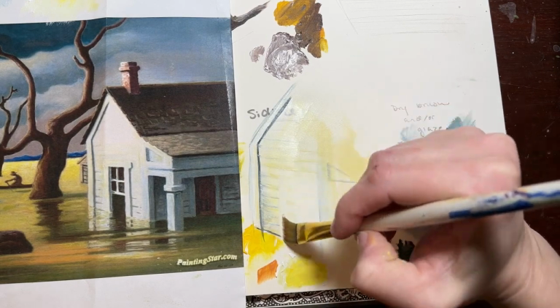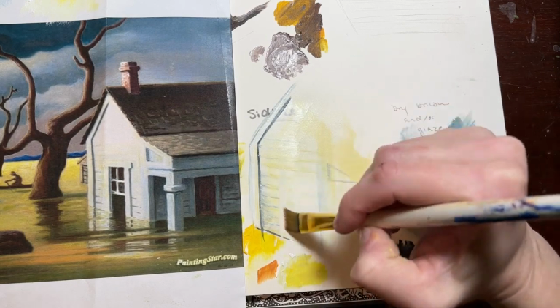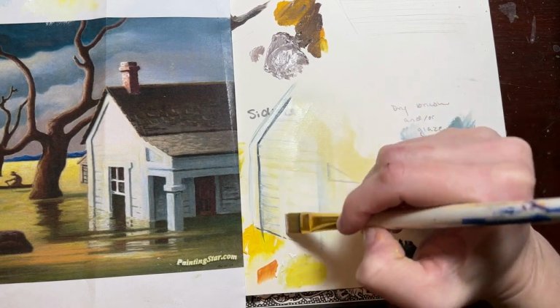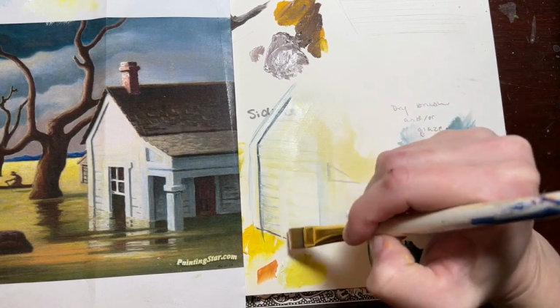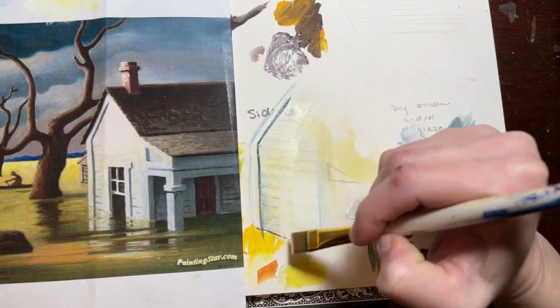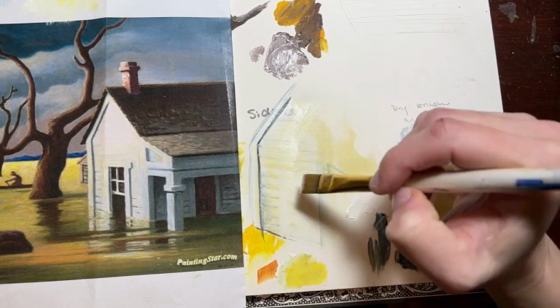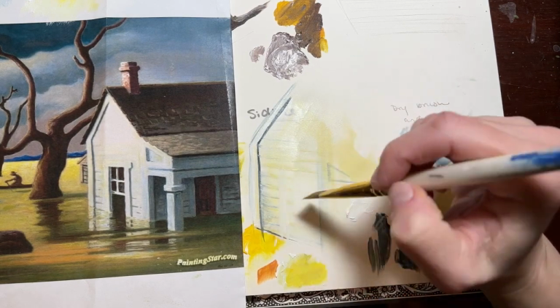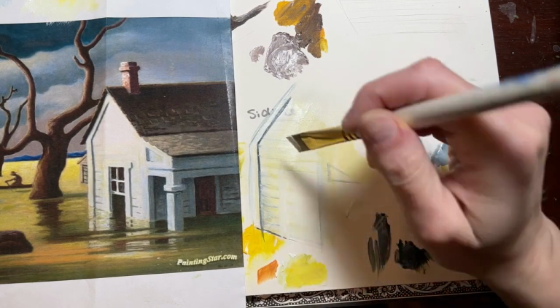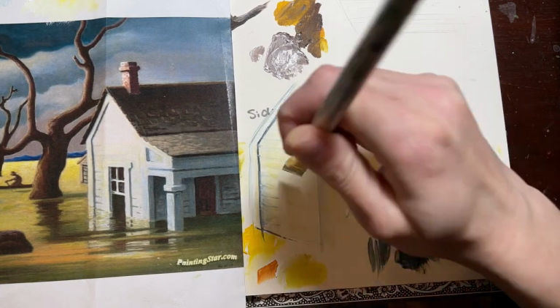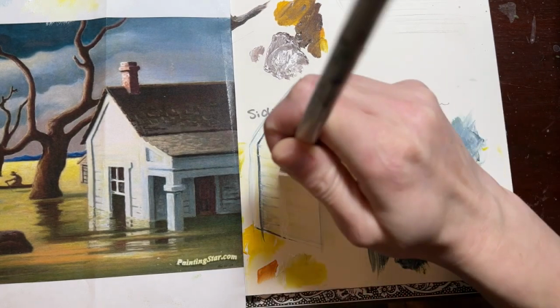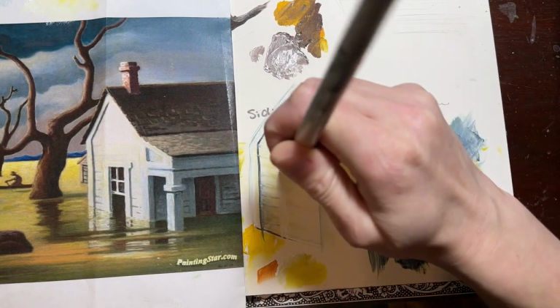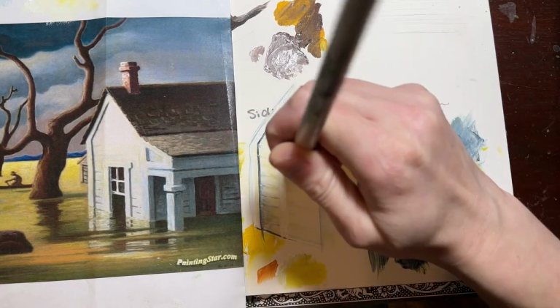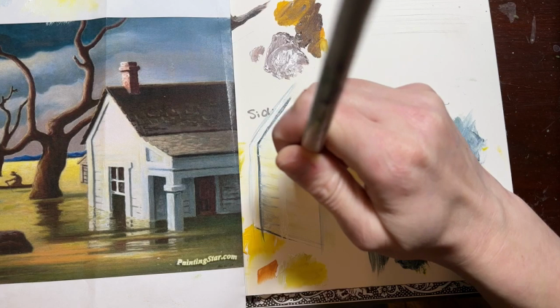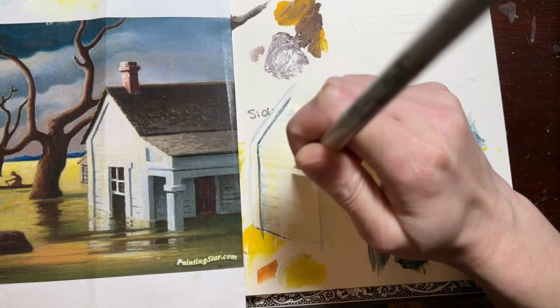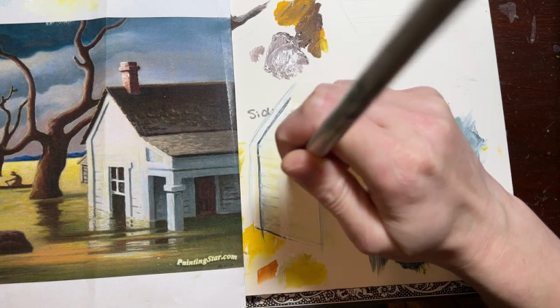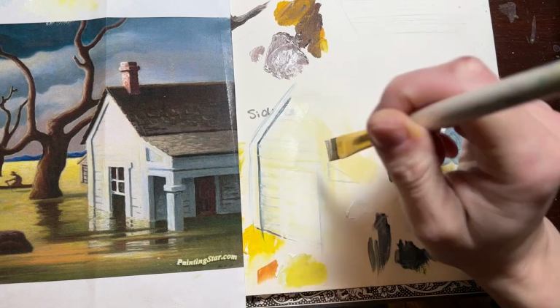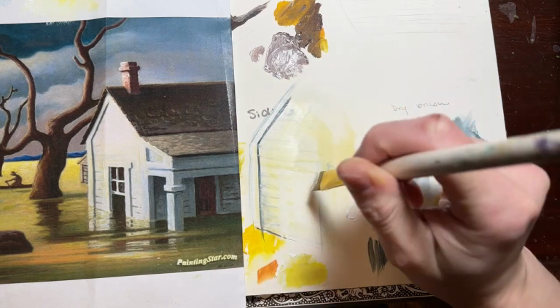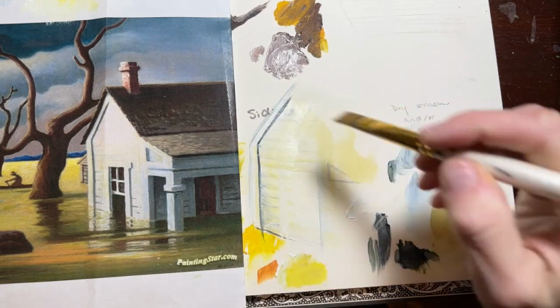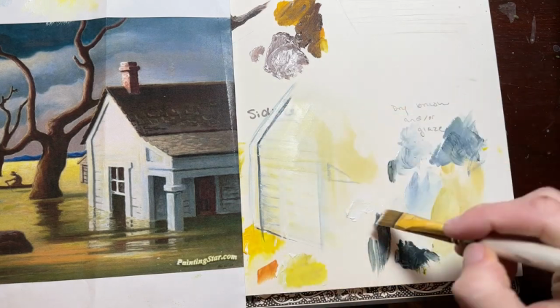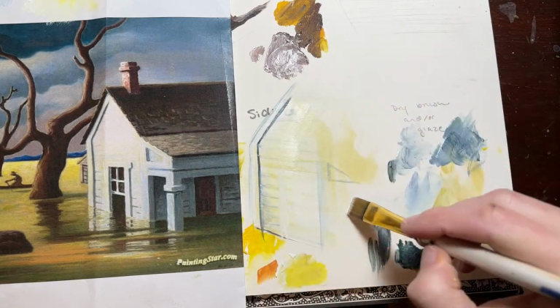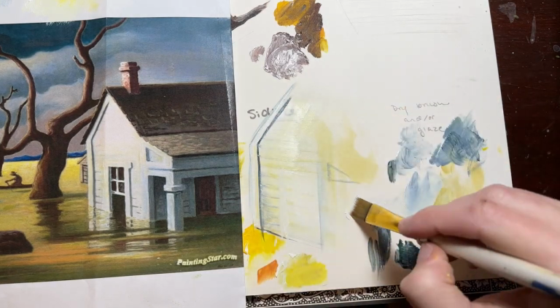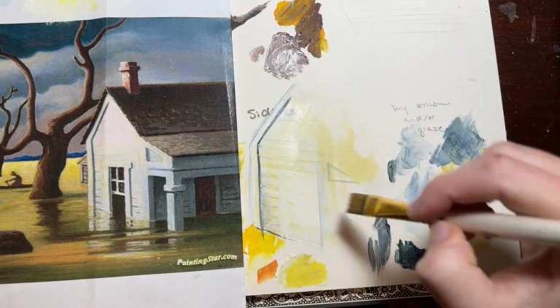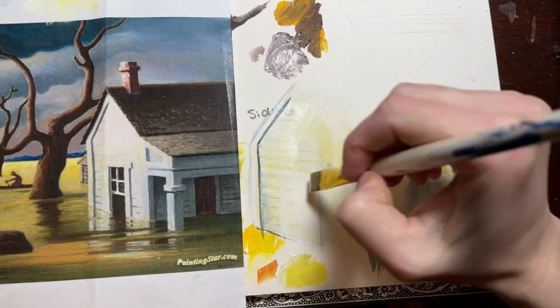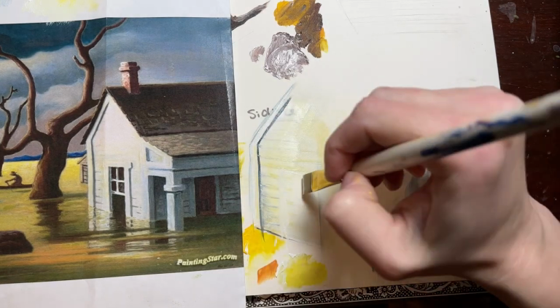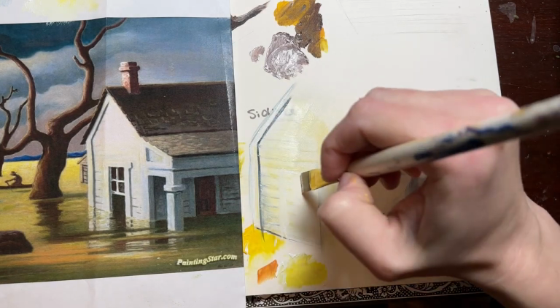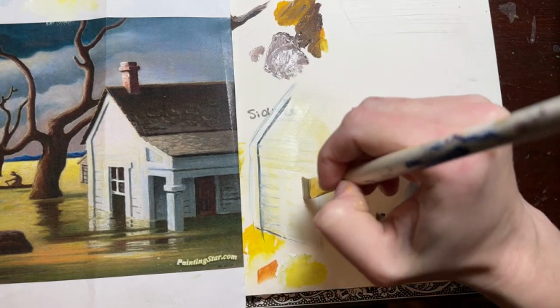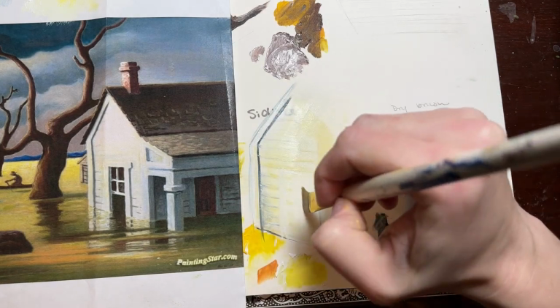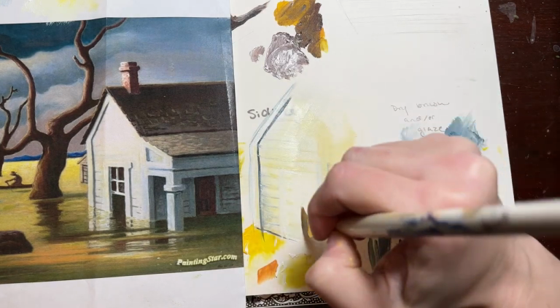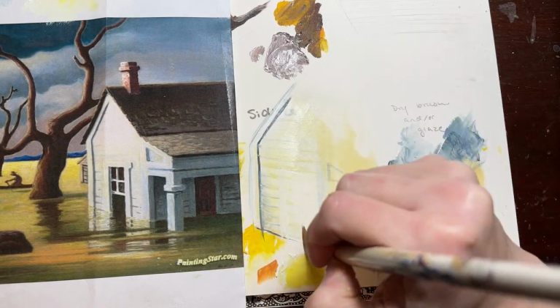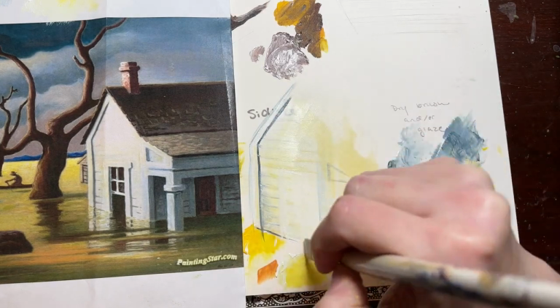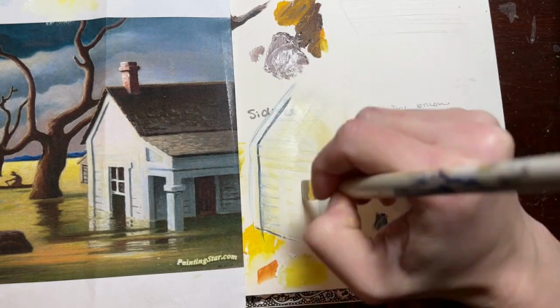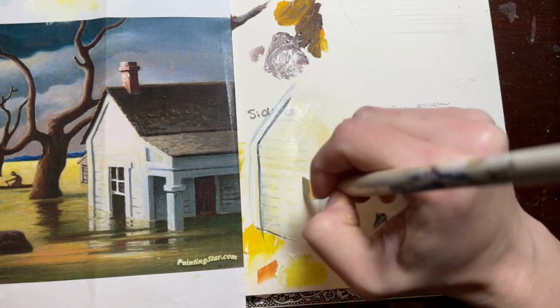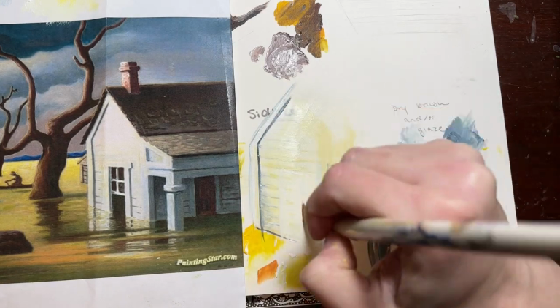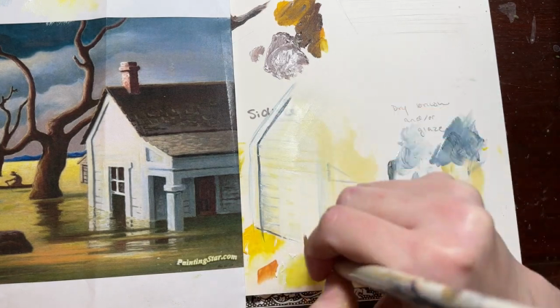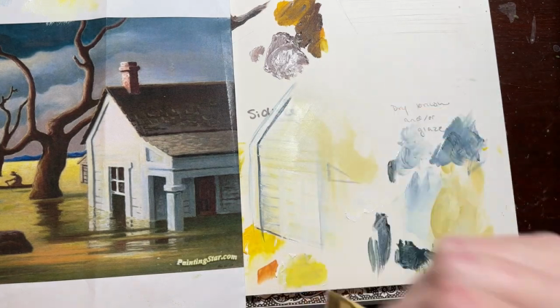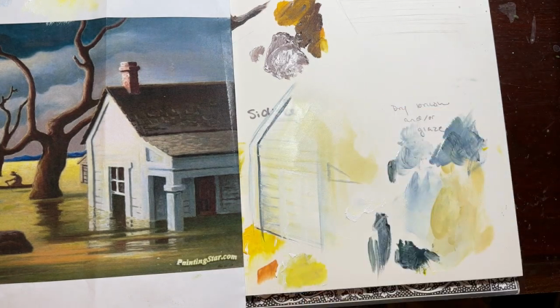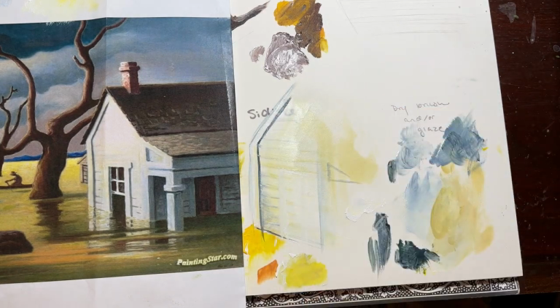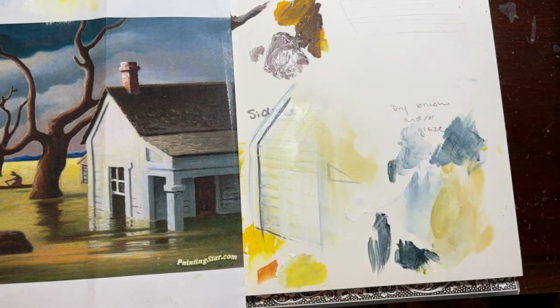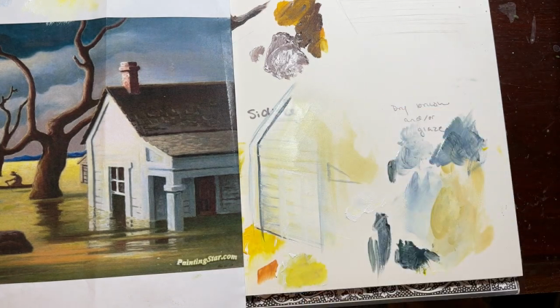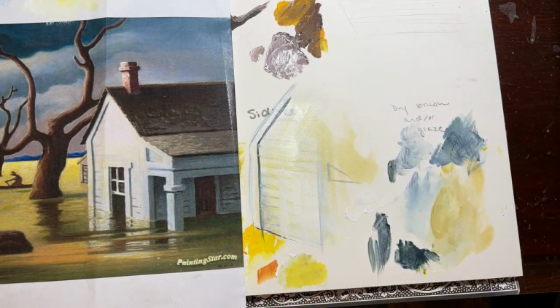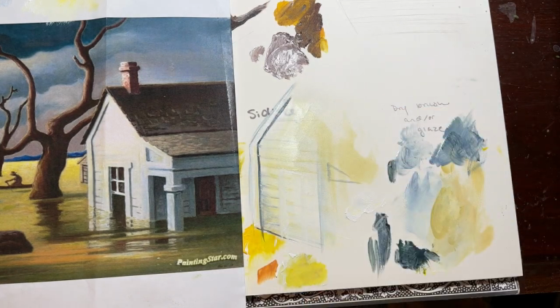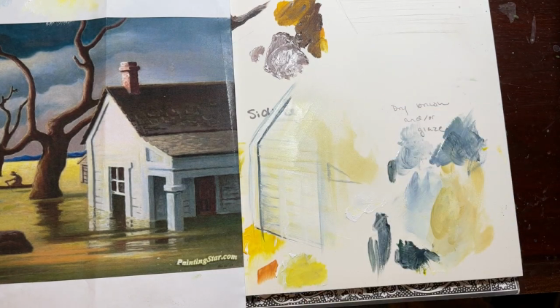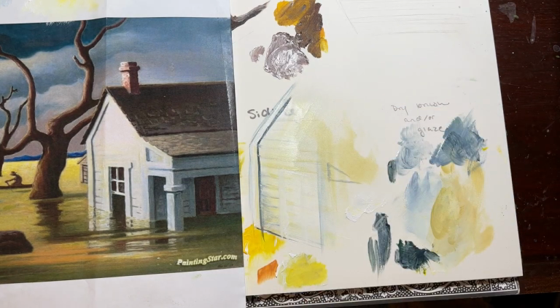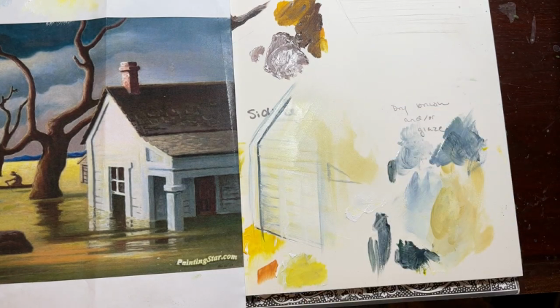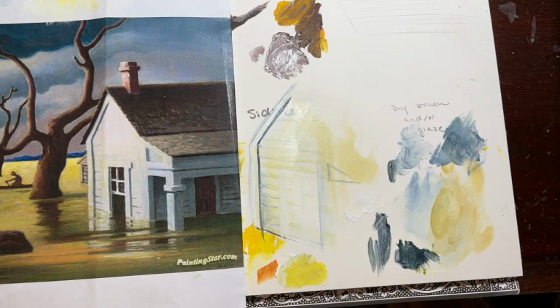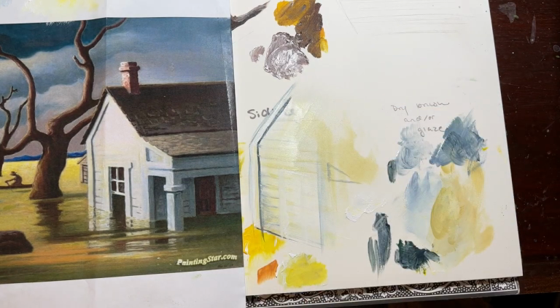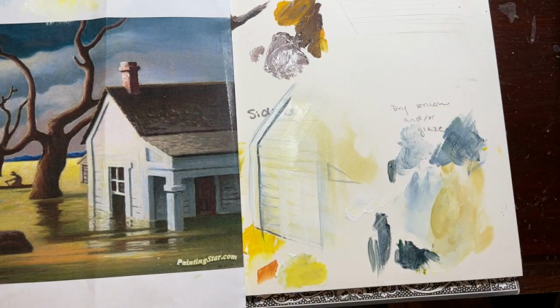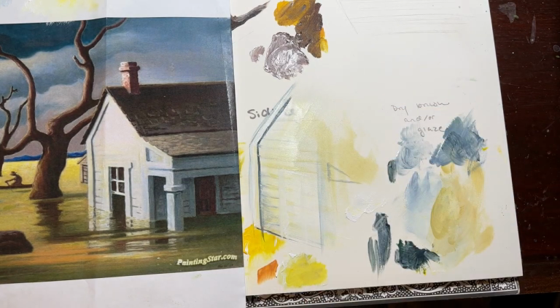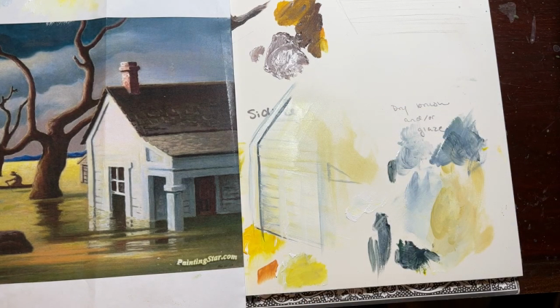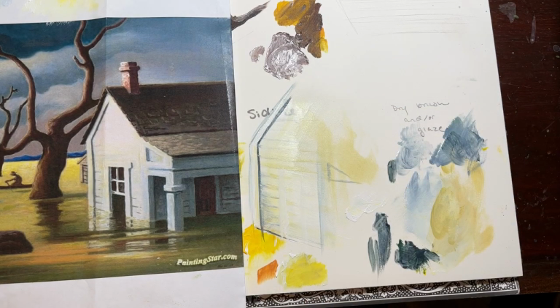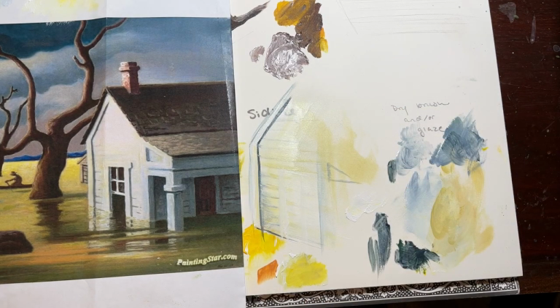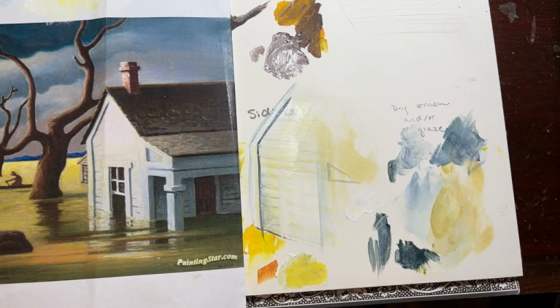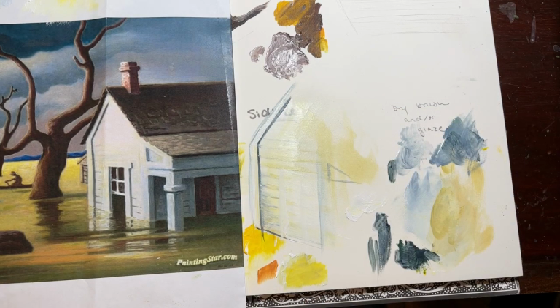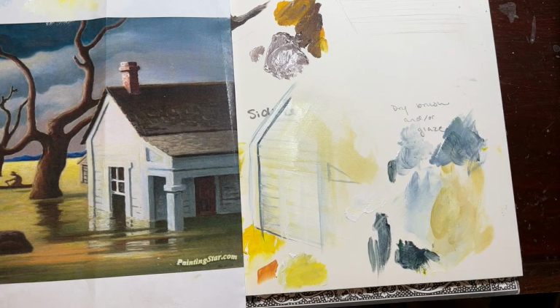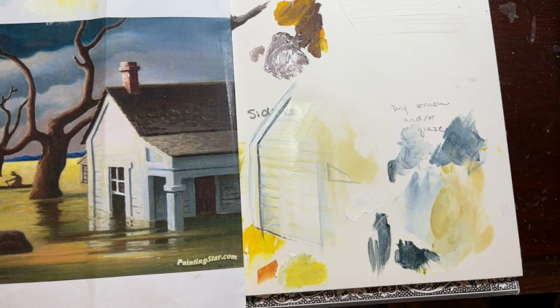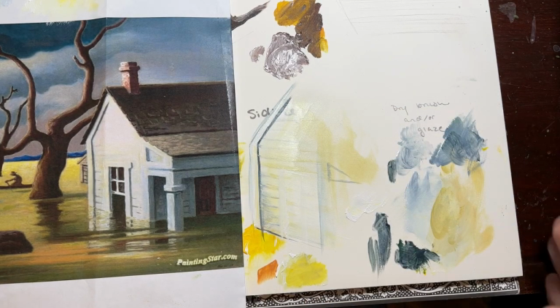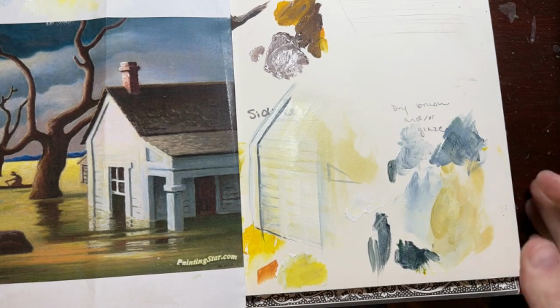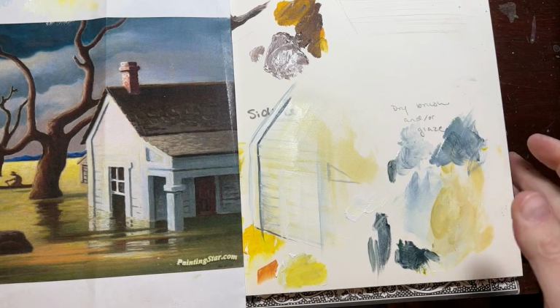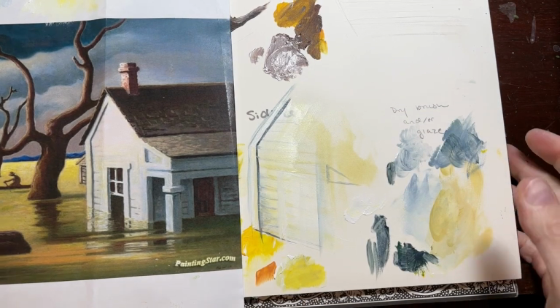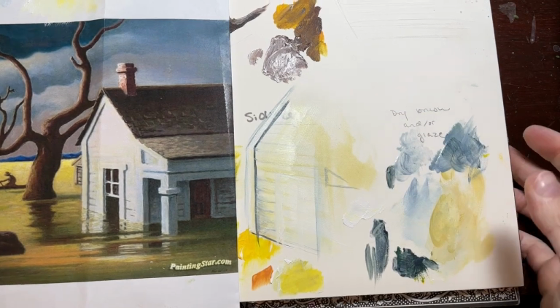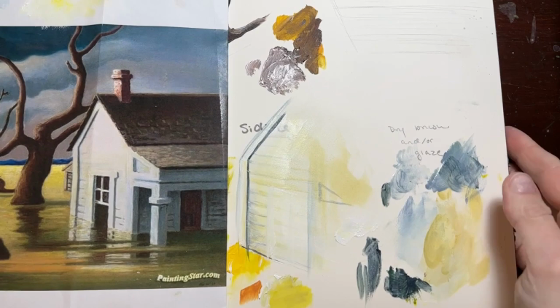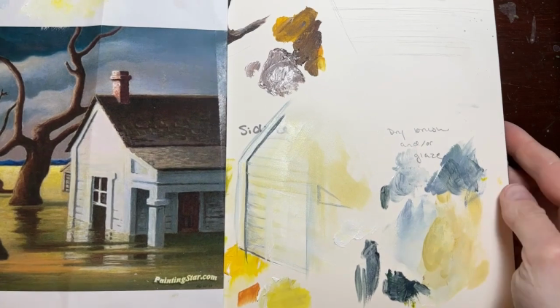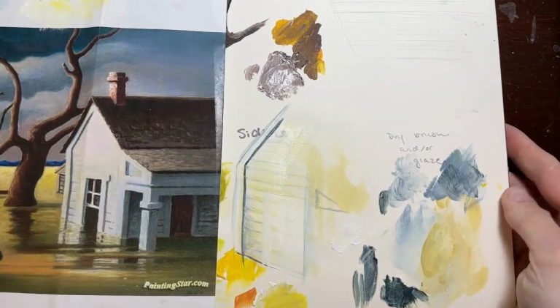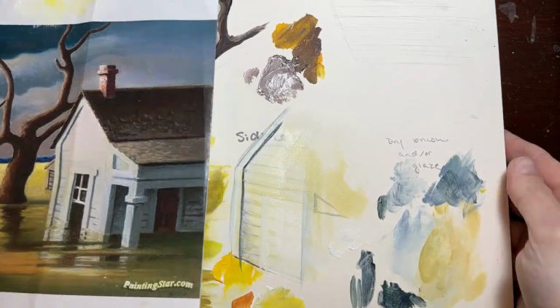That's the basics for how I'd approach the siding. Obviously you're going to have some gradients as you approach the far side of the house that has more shading on it.